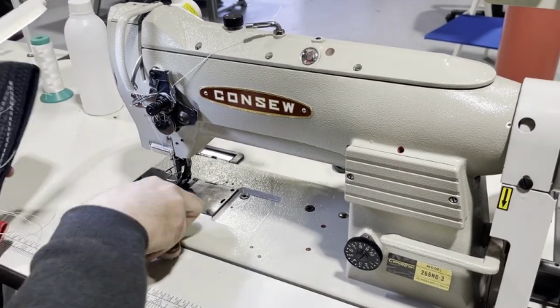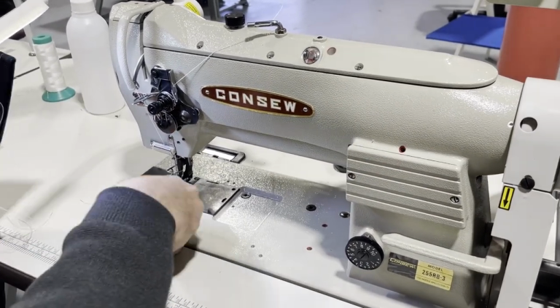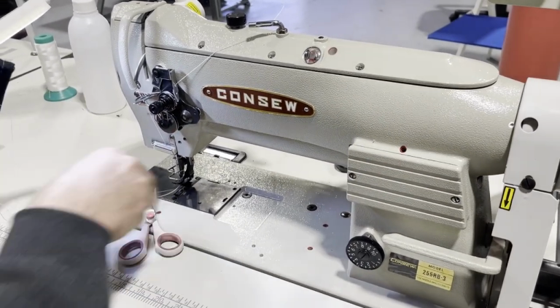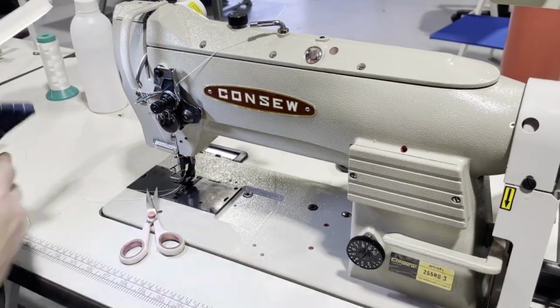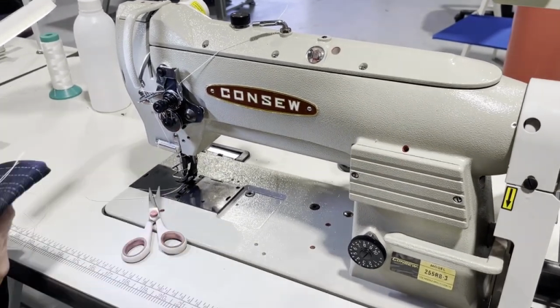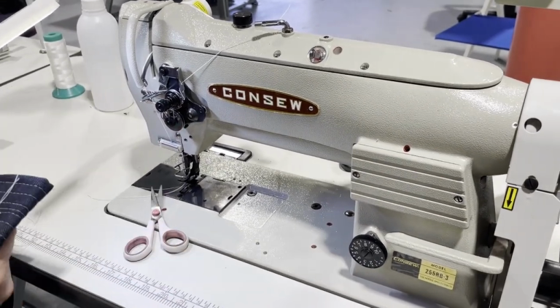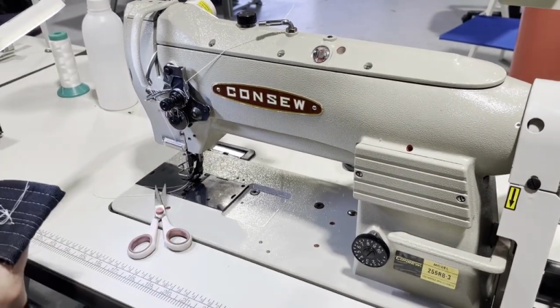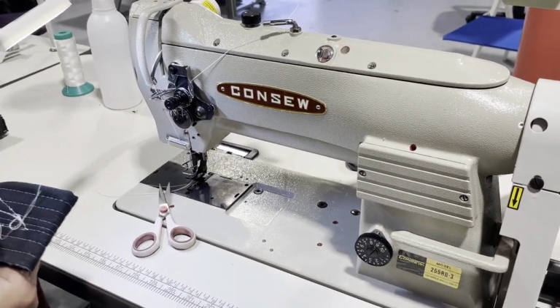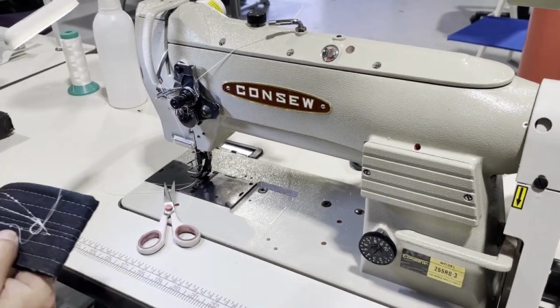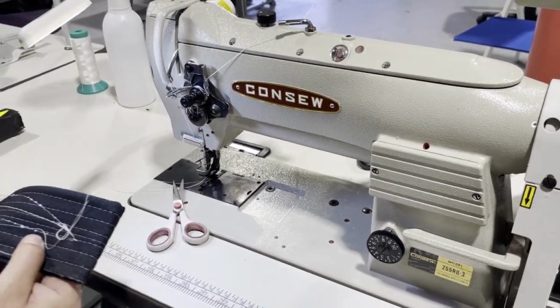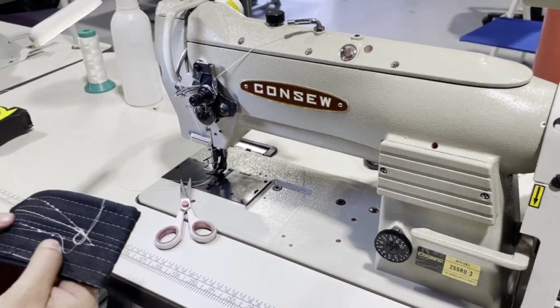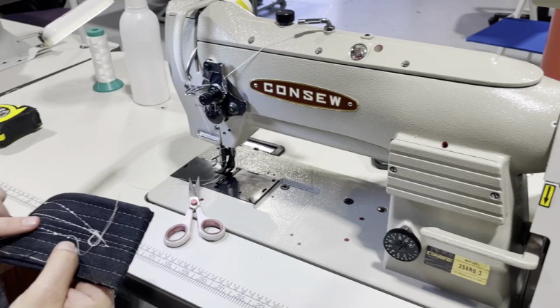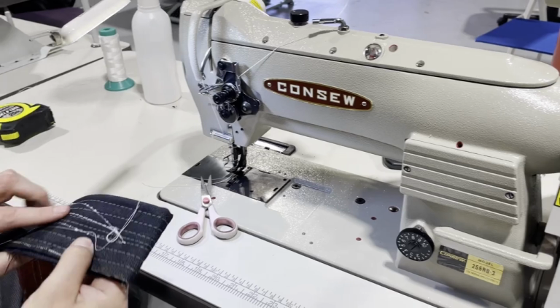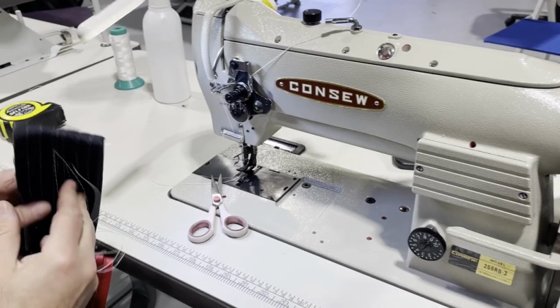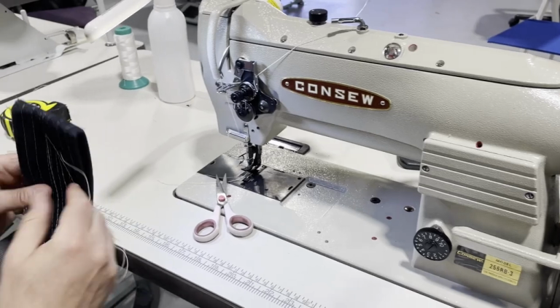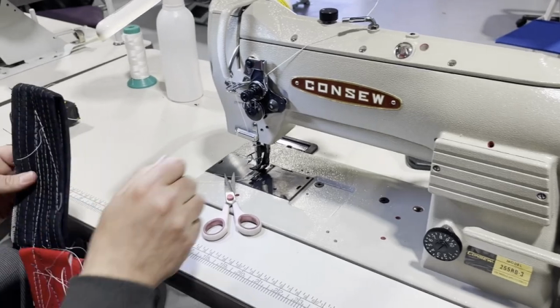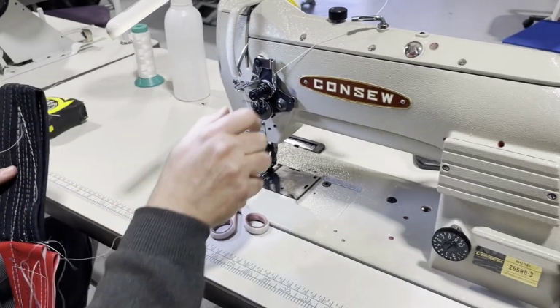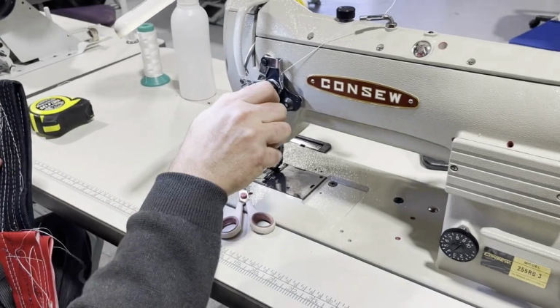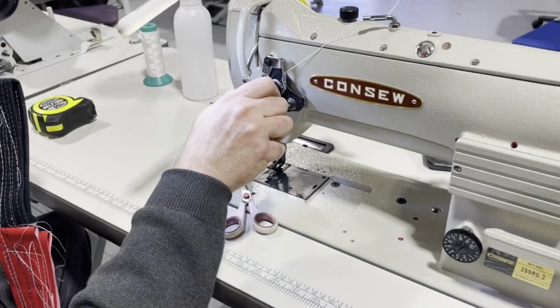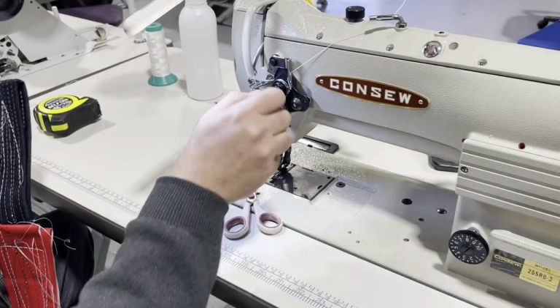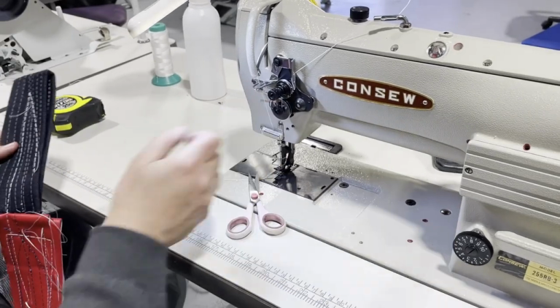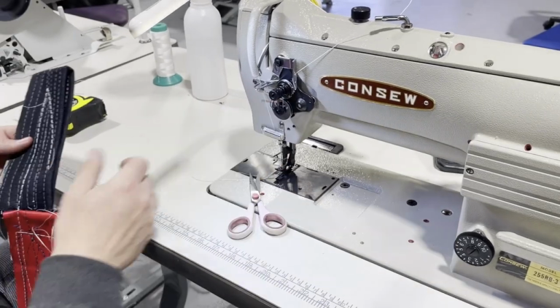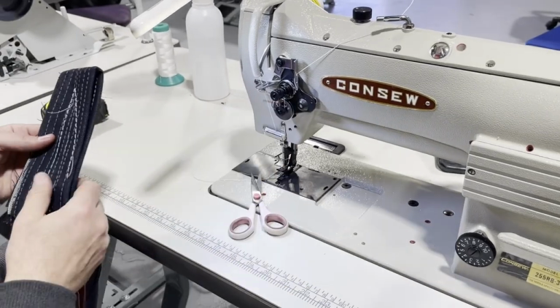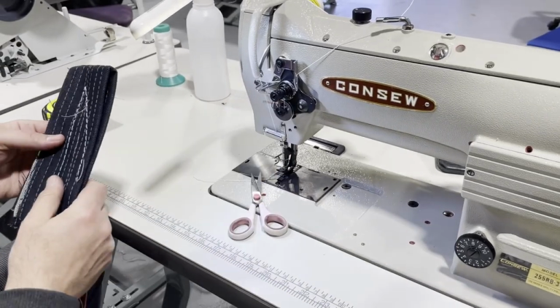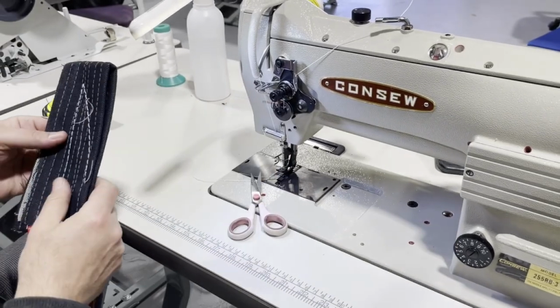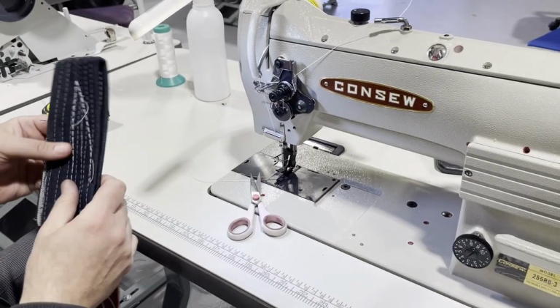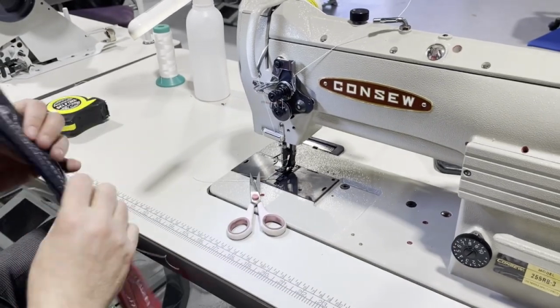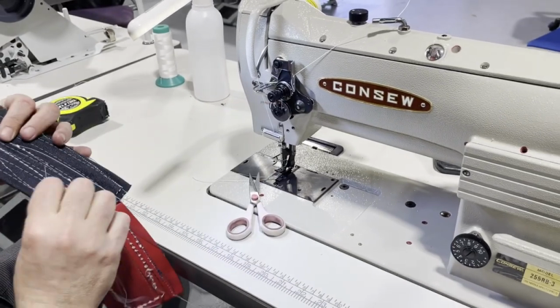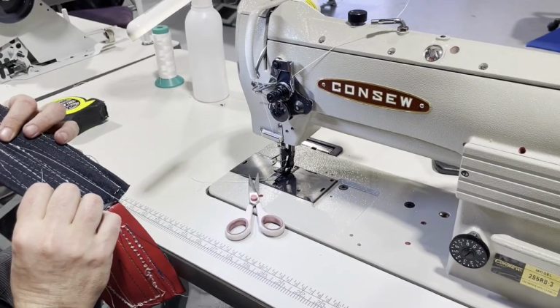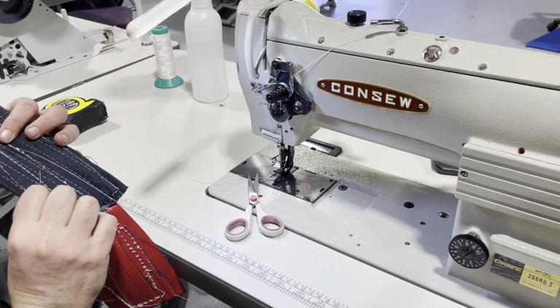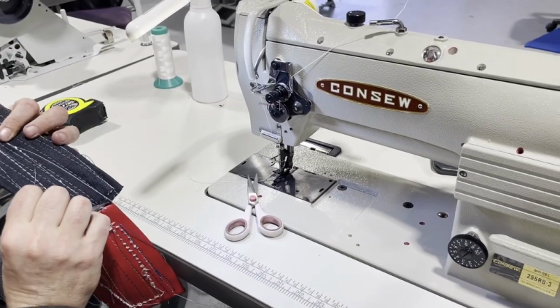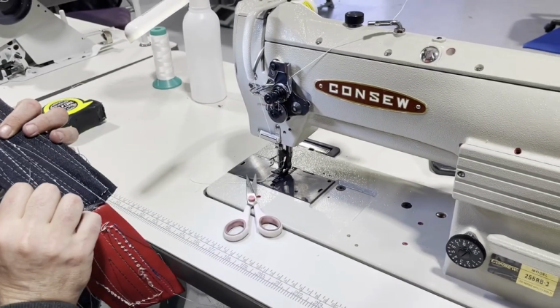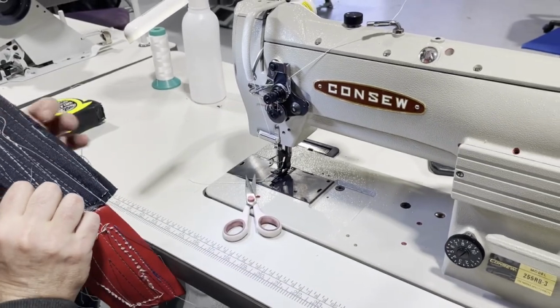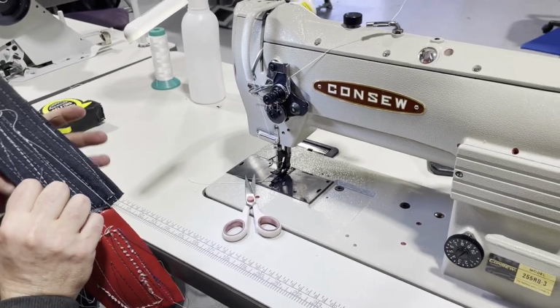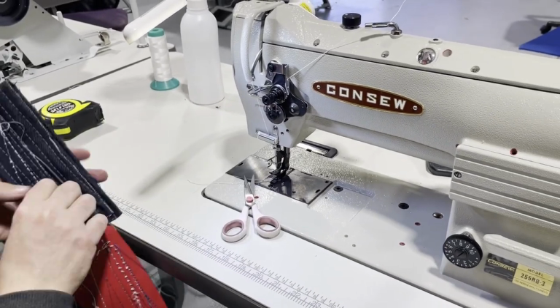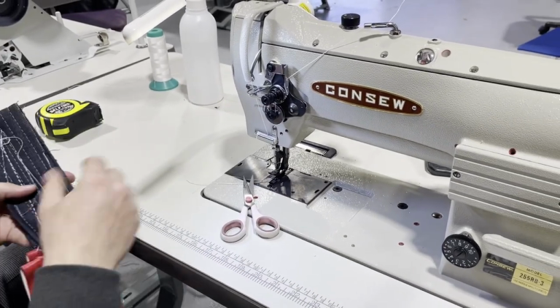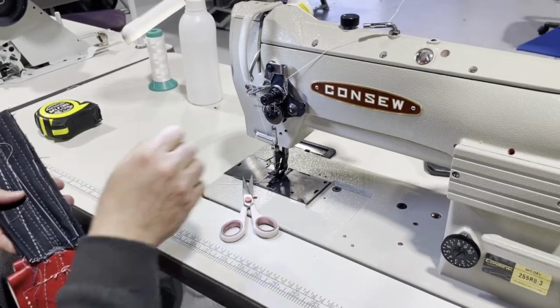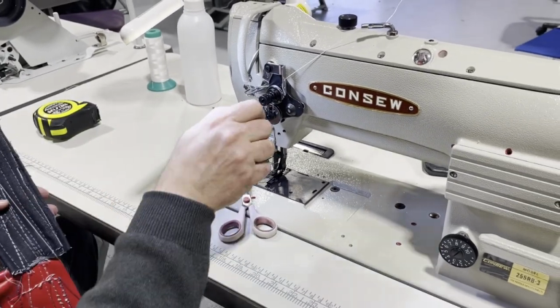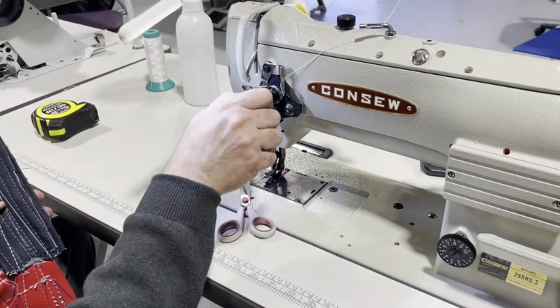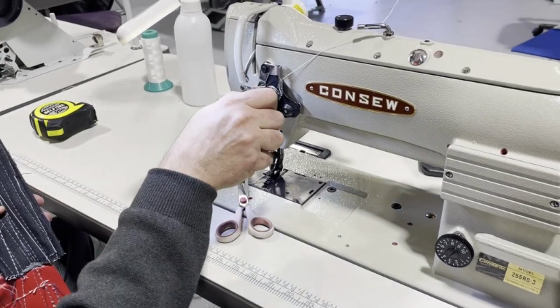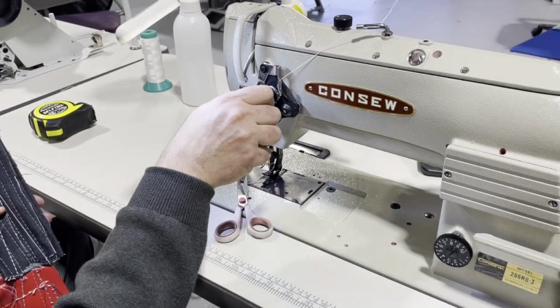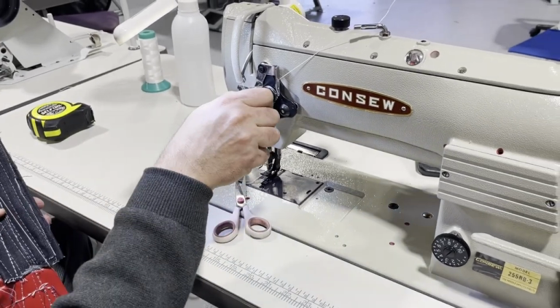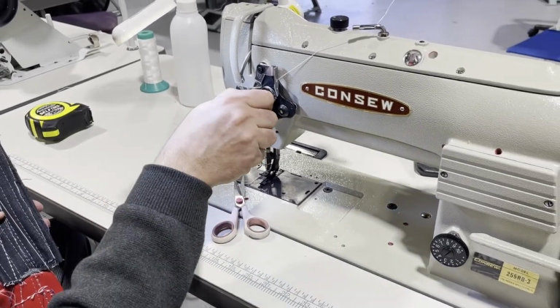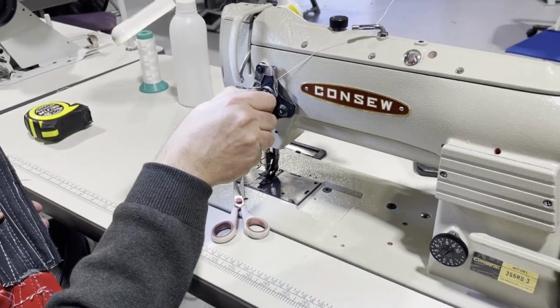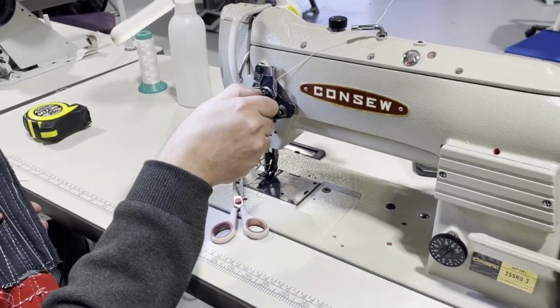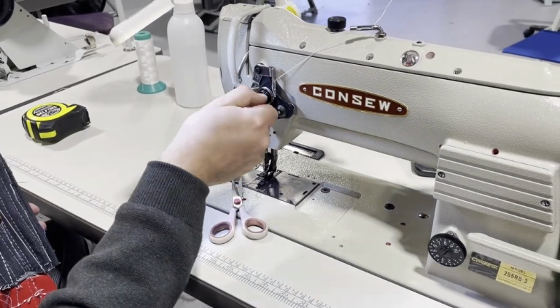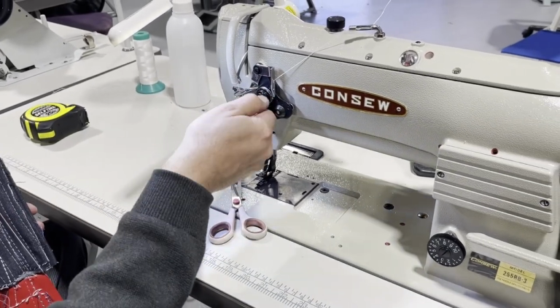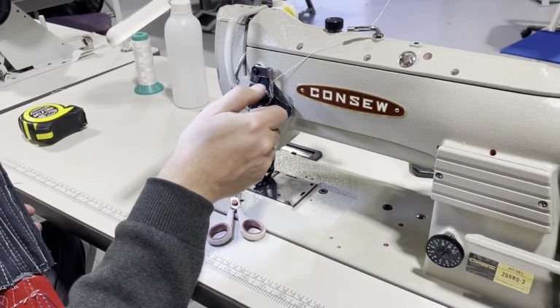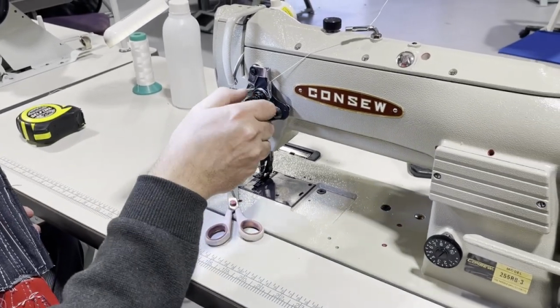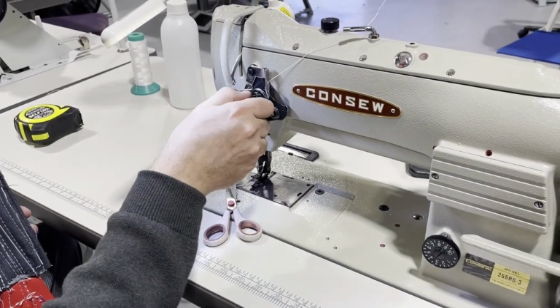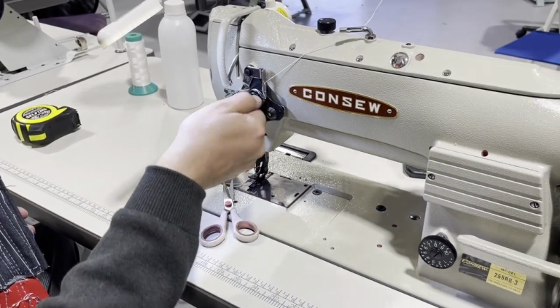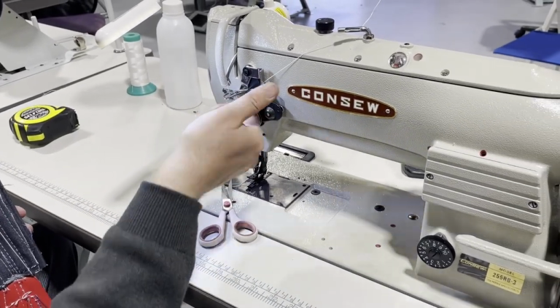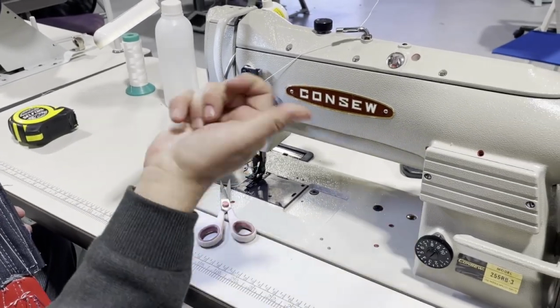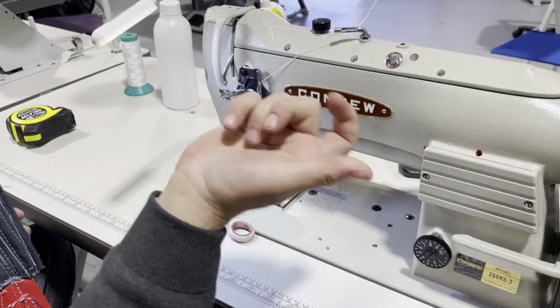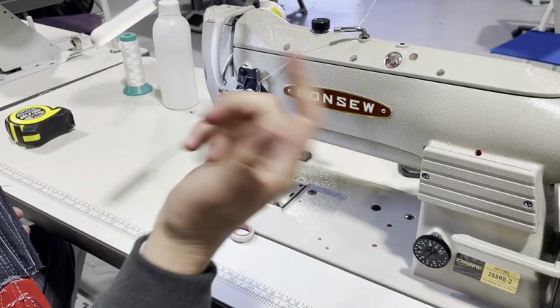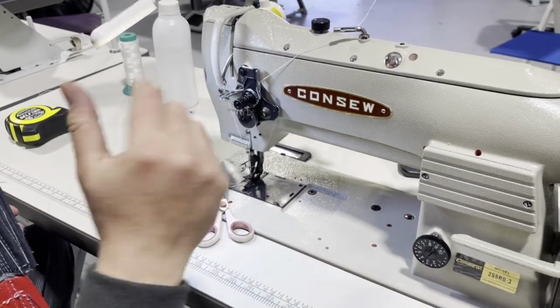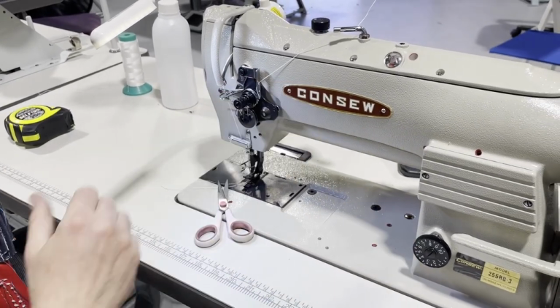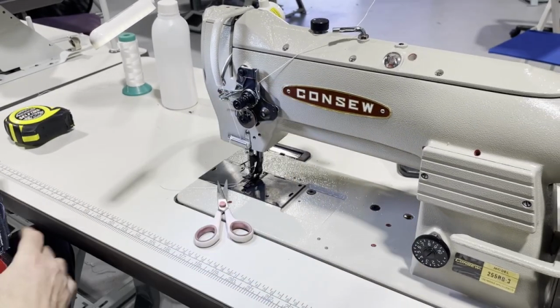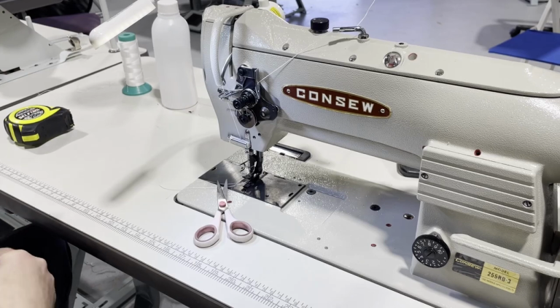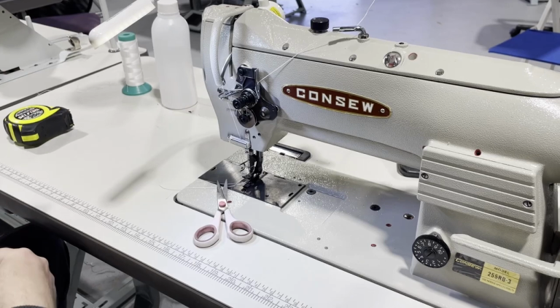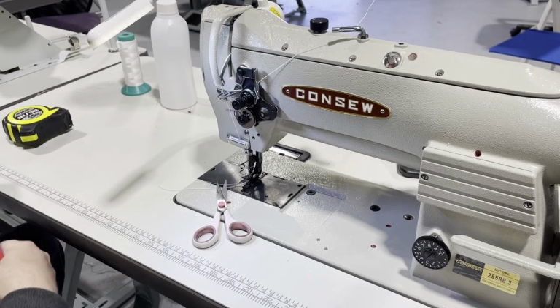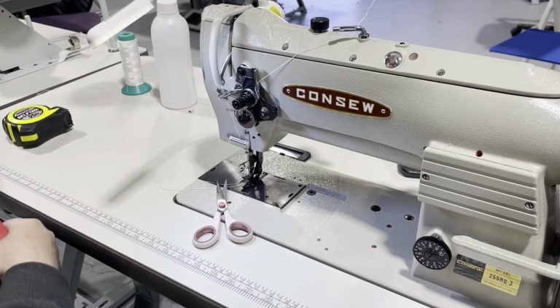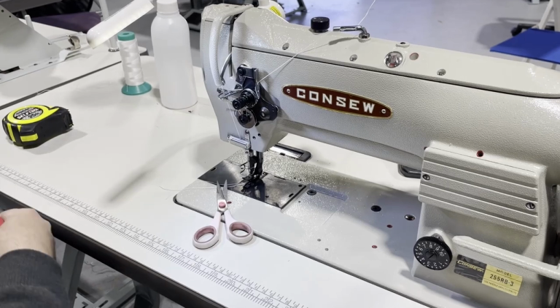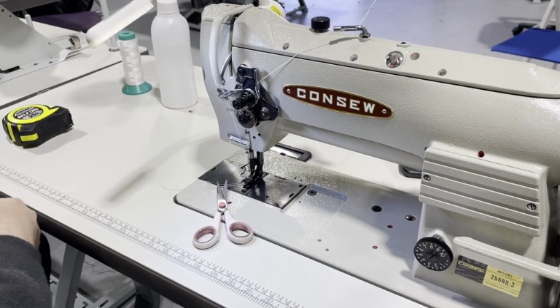Look at the back — perfect stitching on the back. If the back isn't perfect you can just adjust and you'll be good.